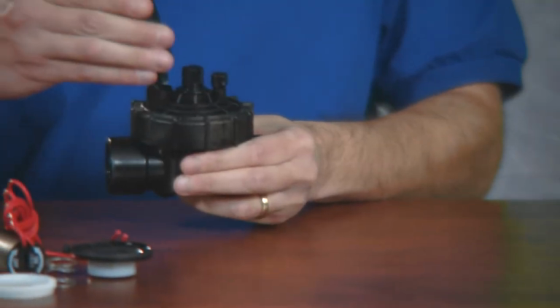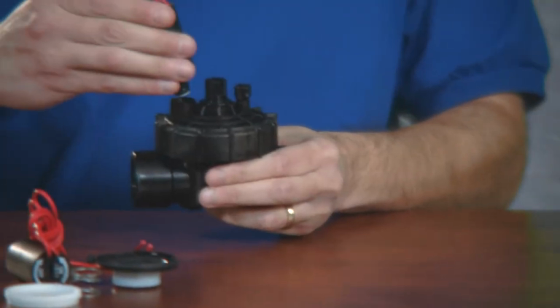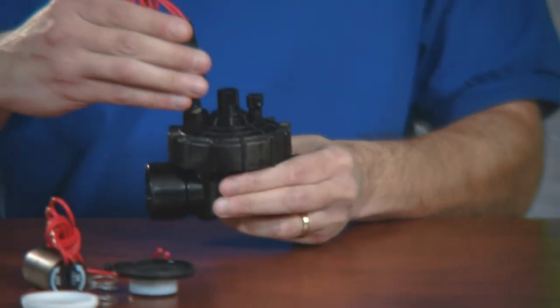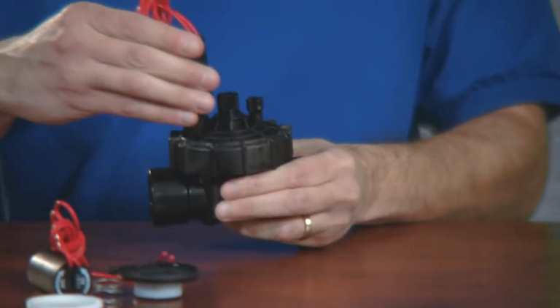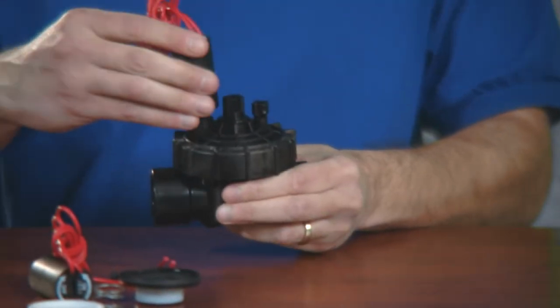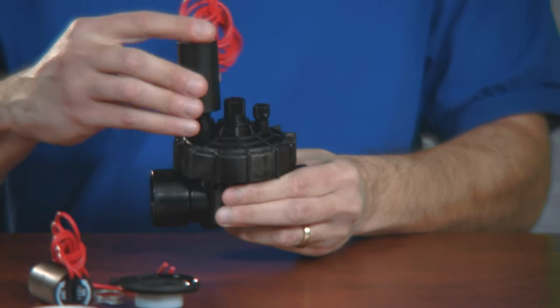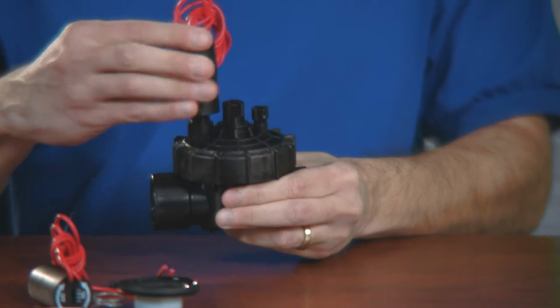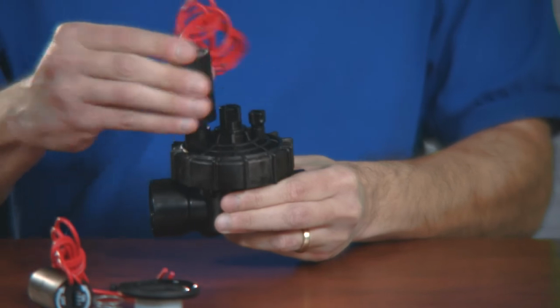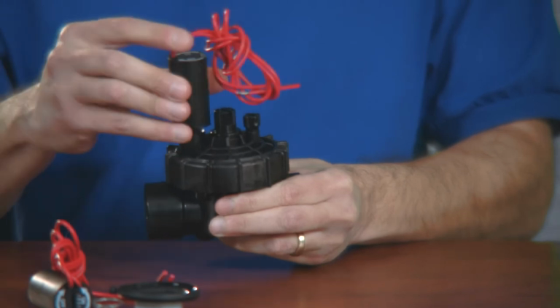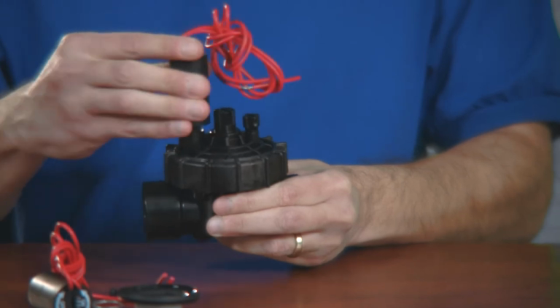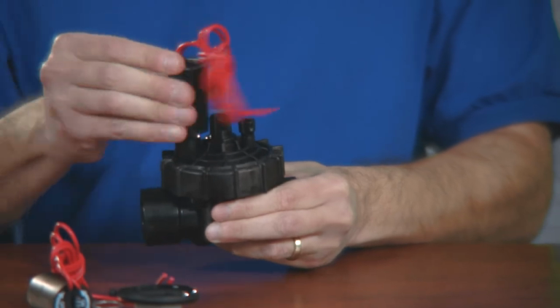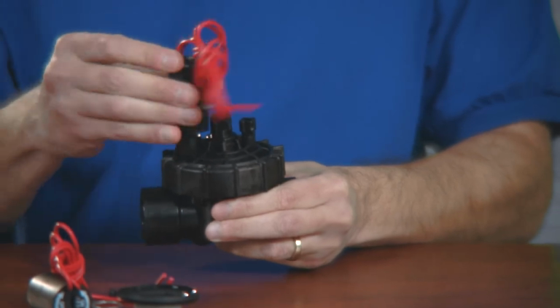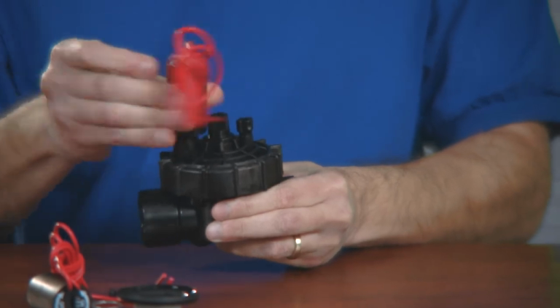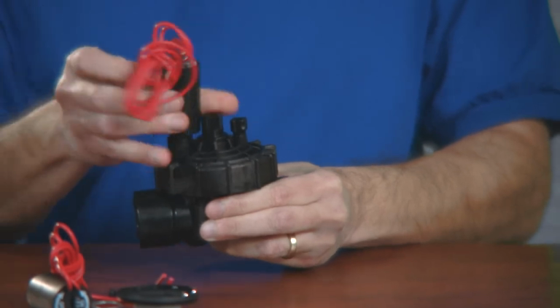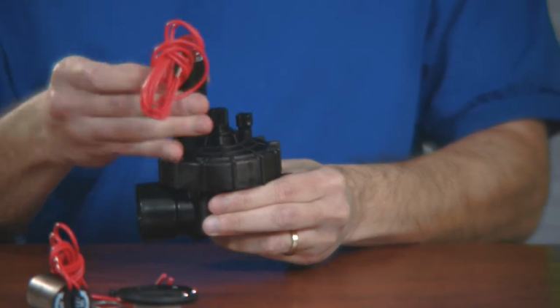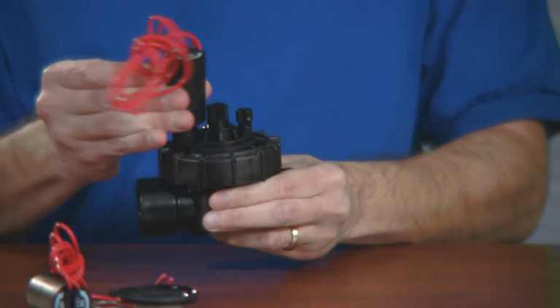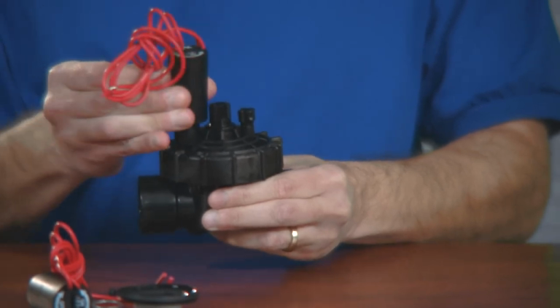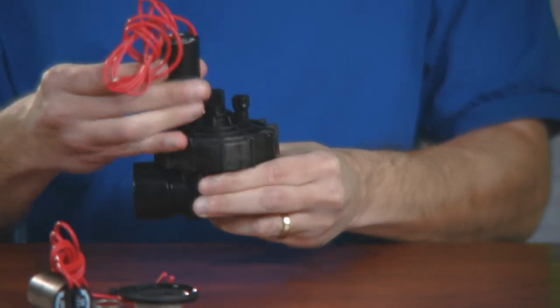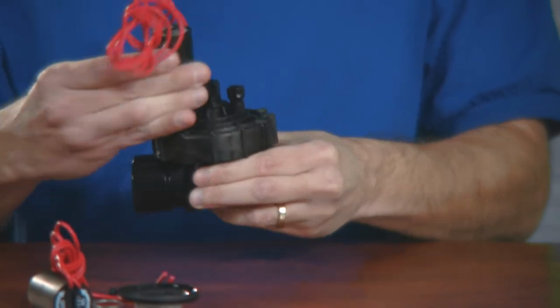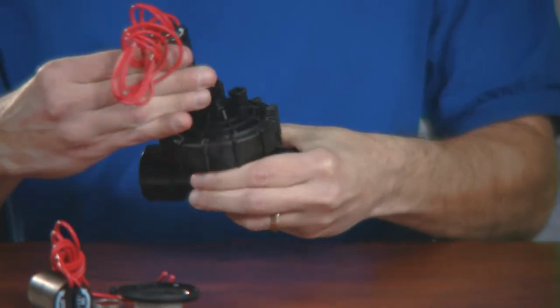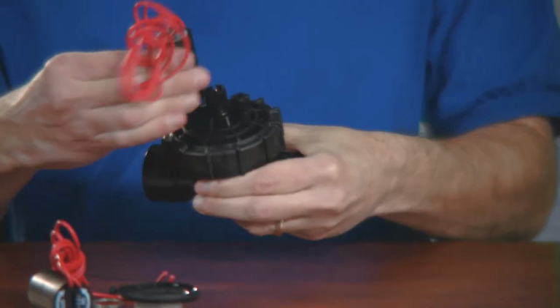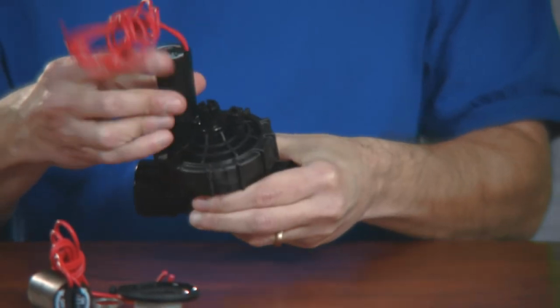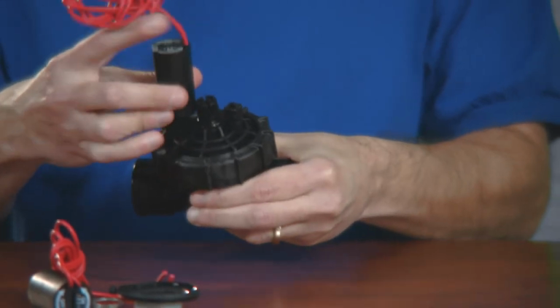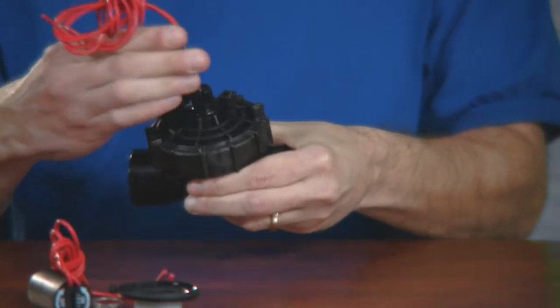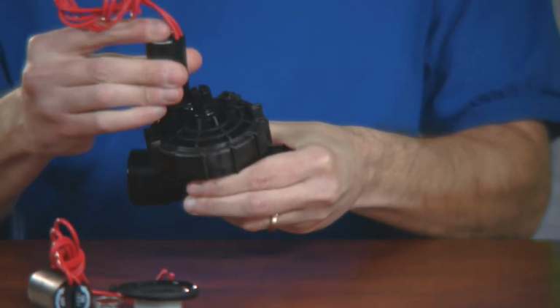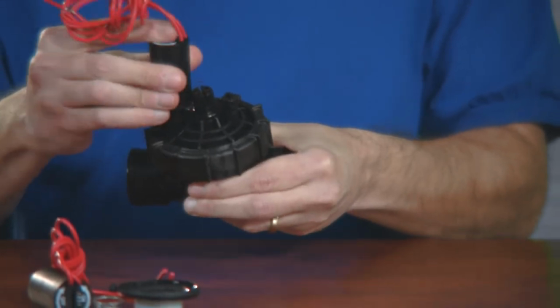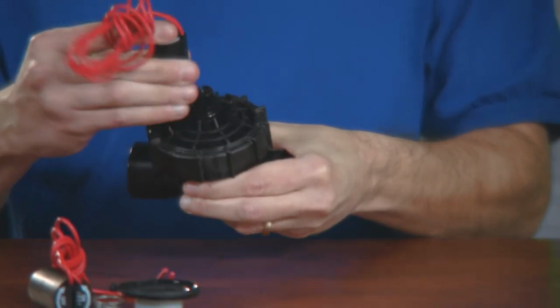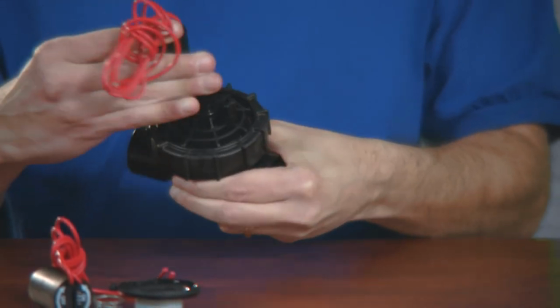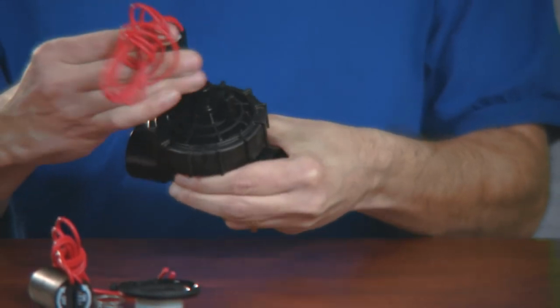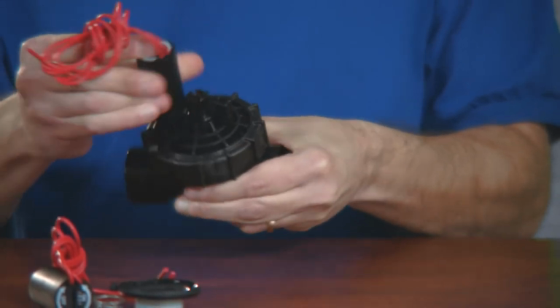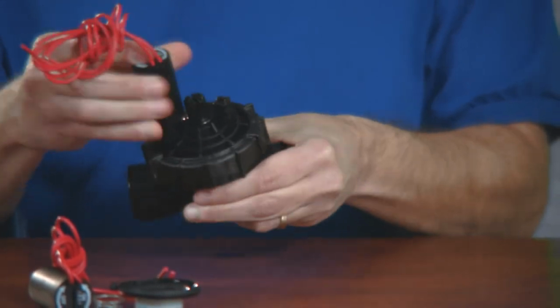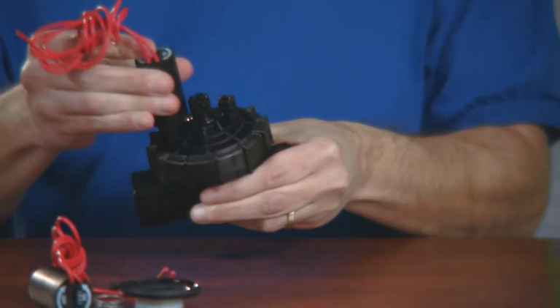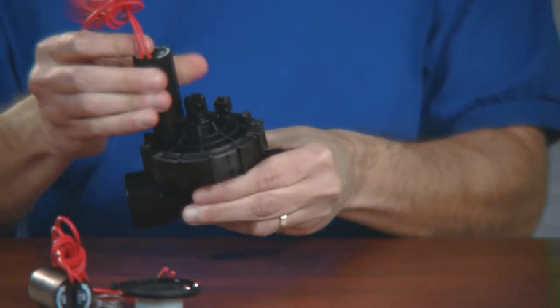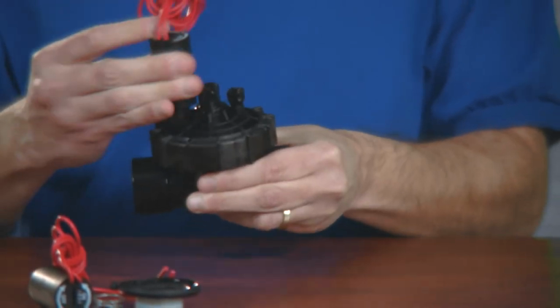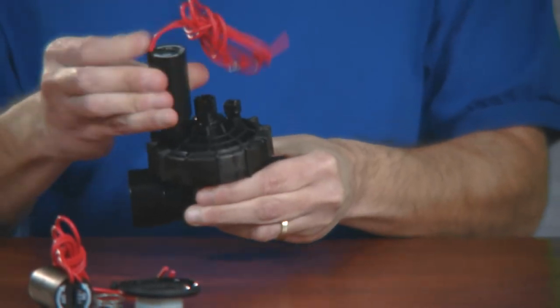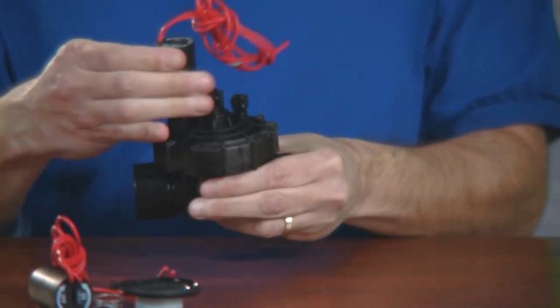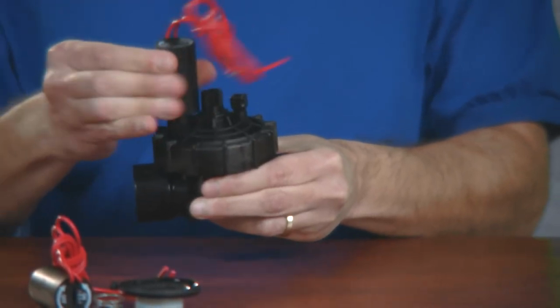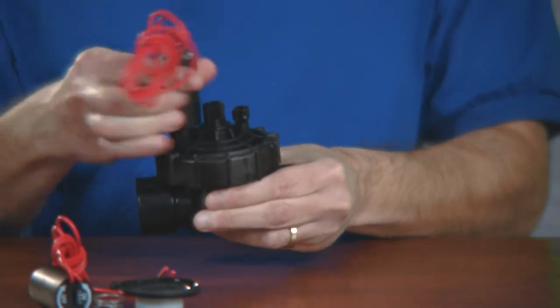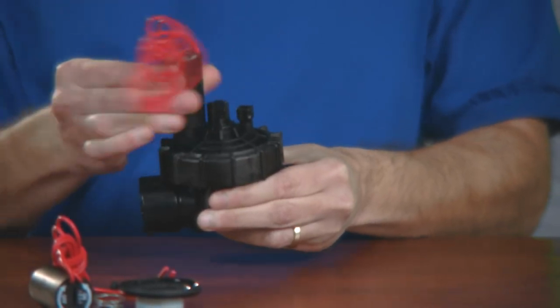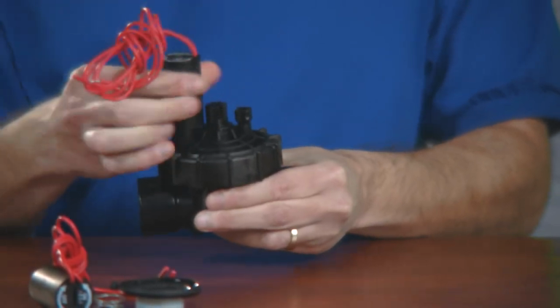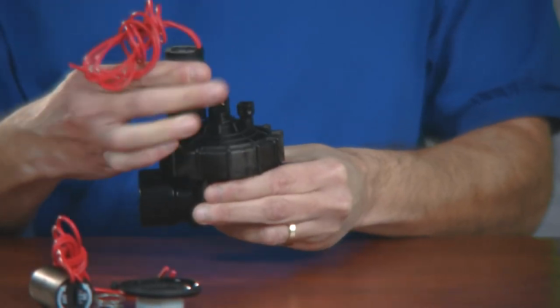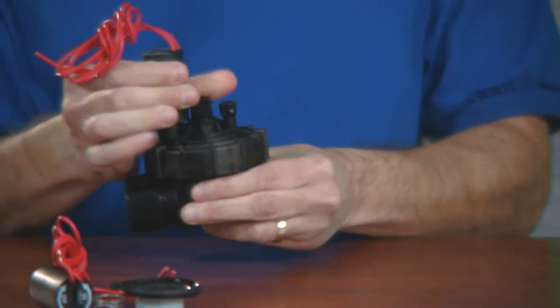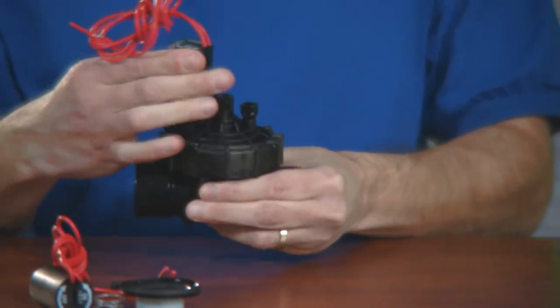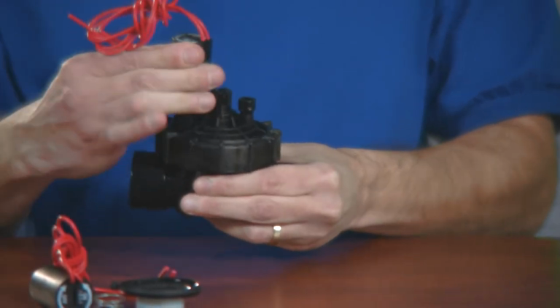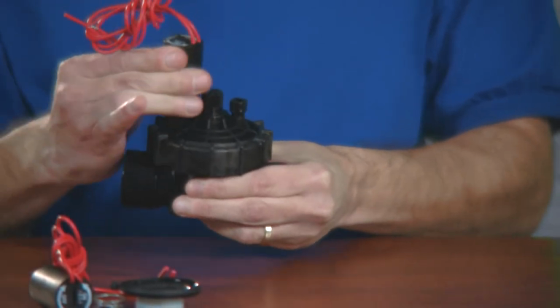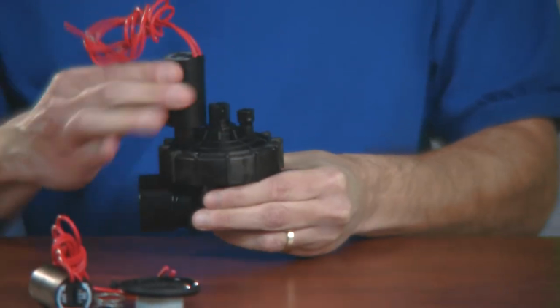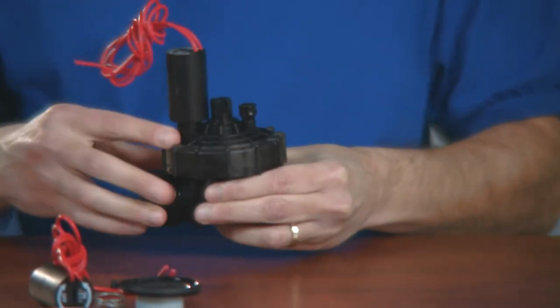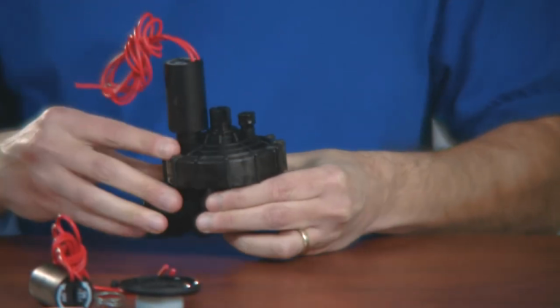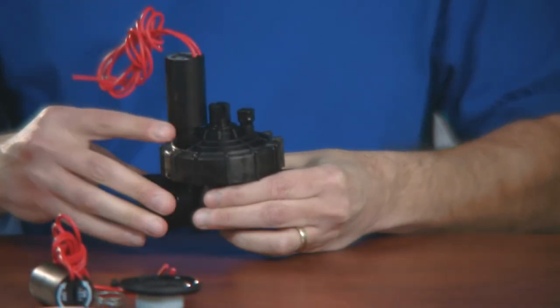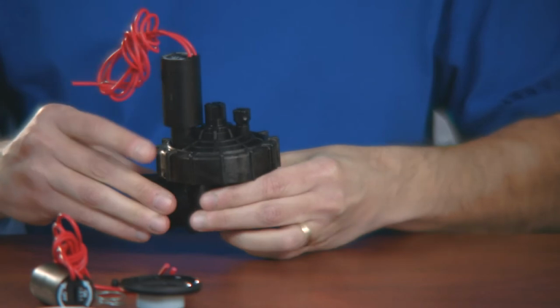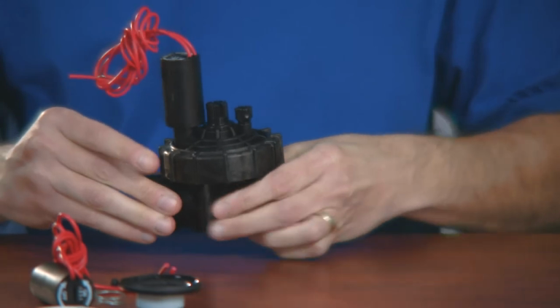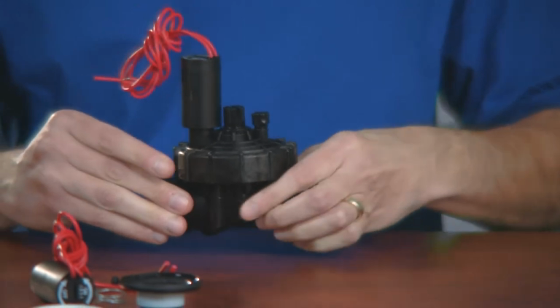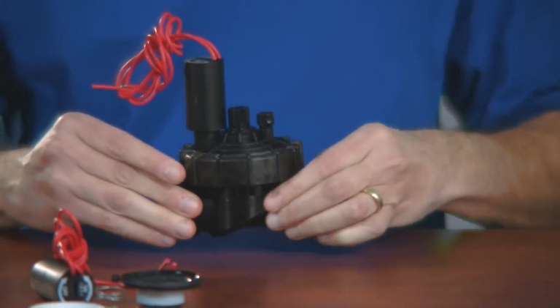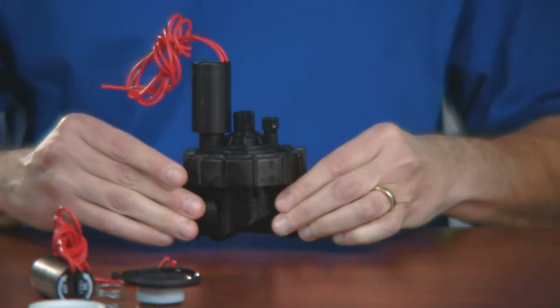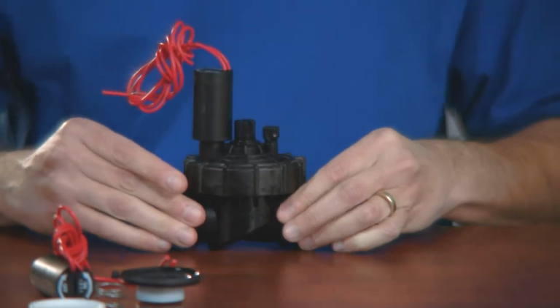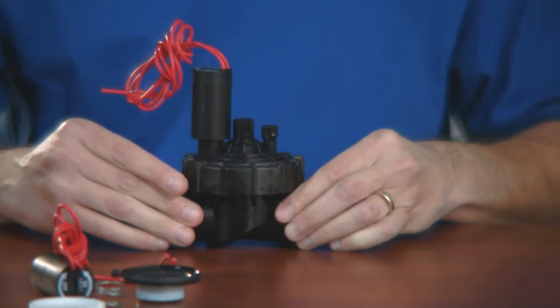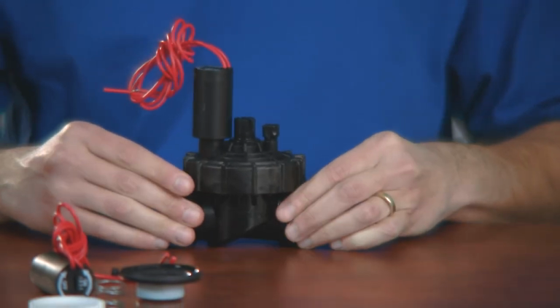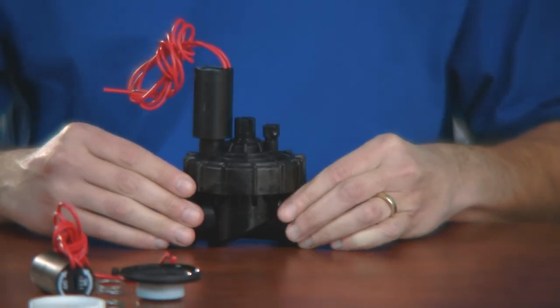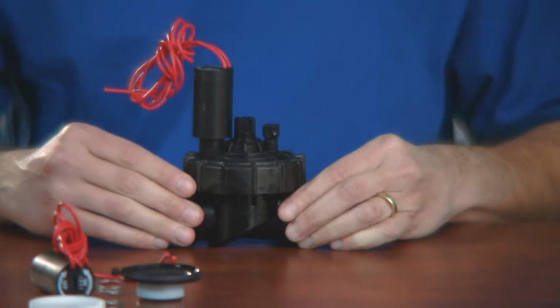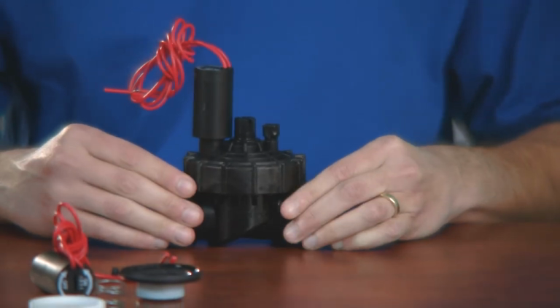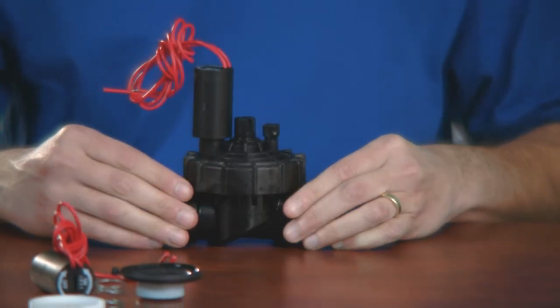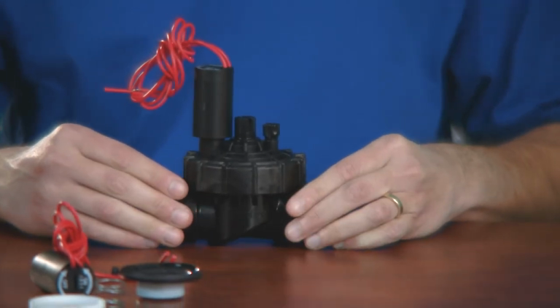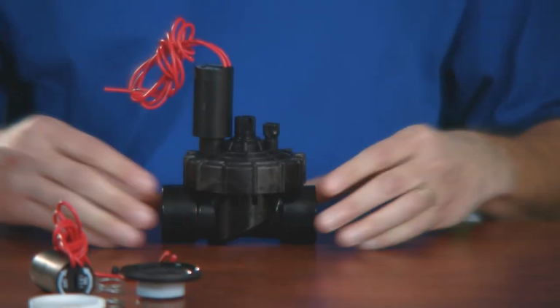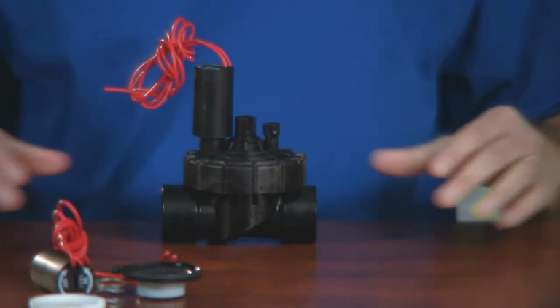Keep in mind, you must purchase a complete new valve that is the exact same model as the old valve in order to use it for repair and replacement parts.